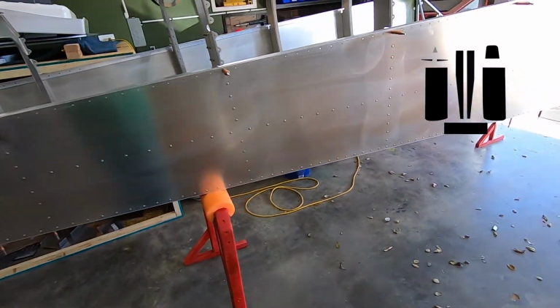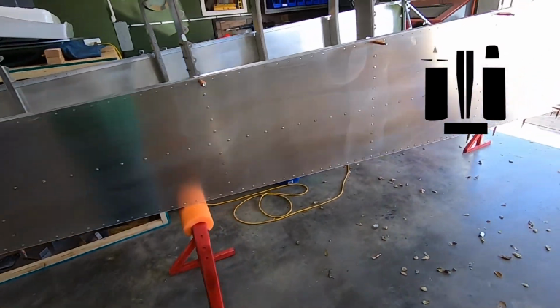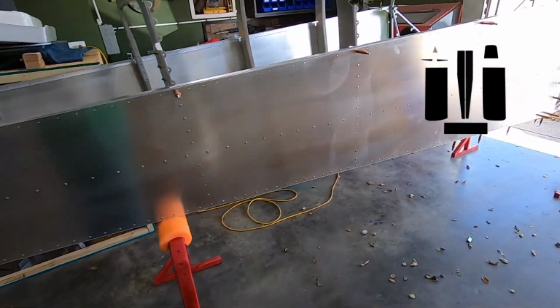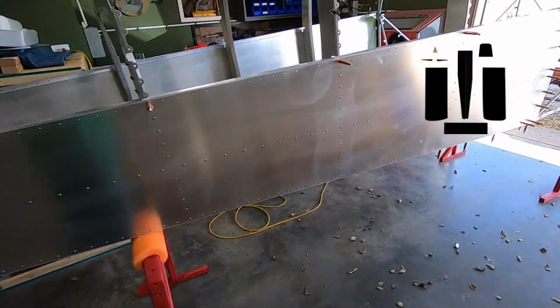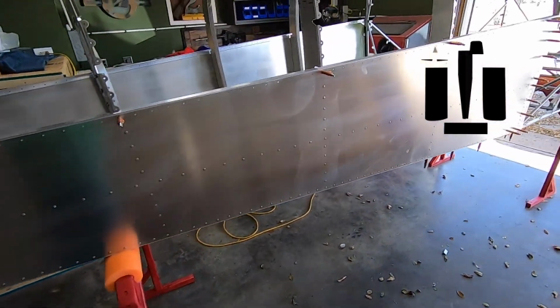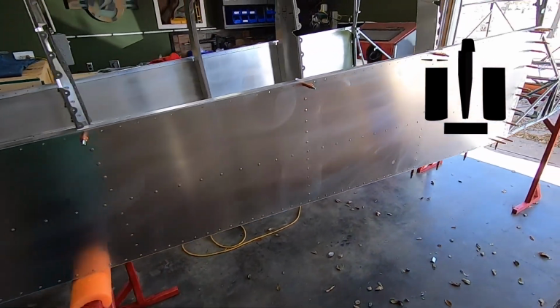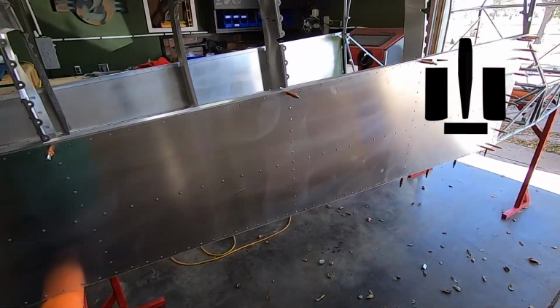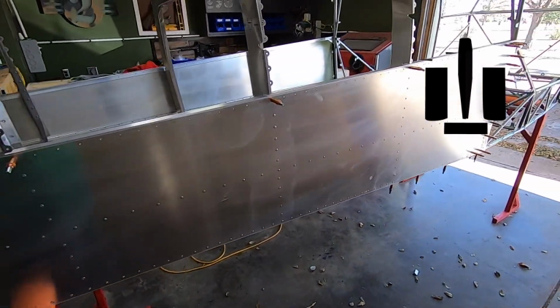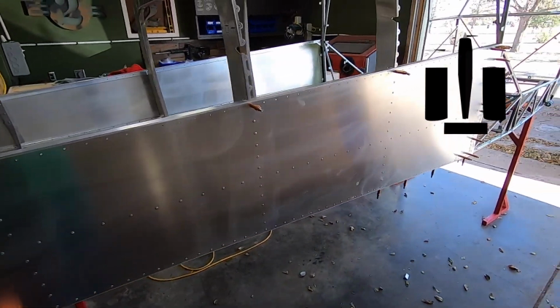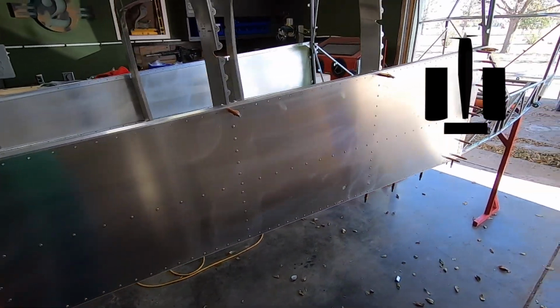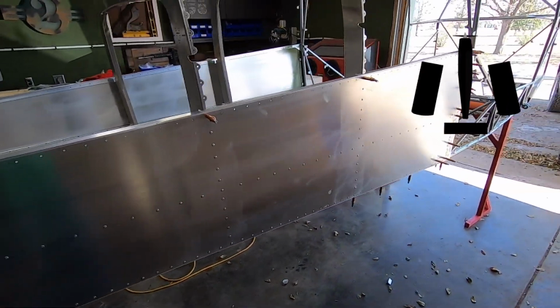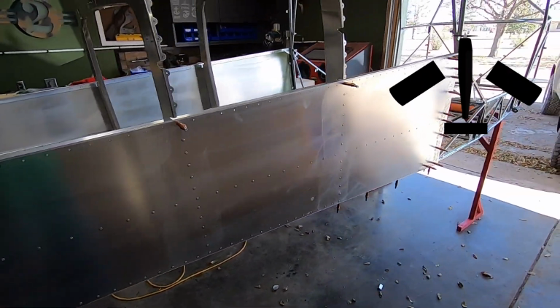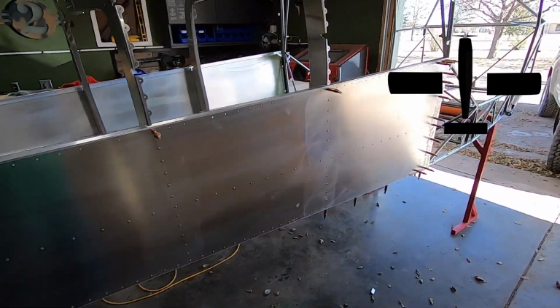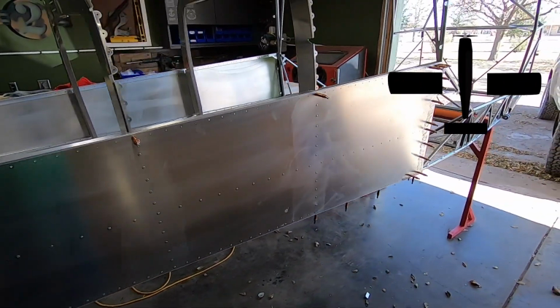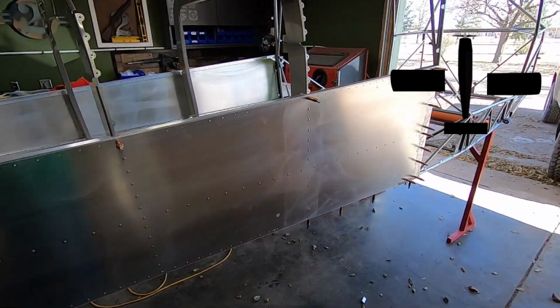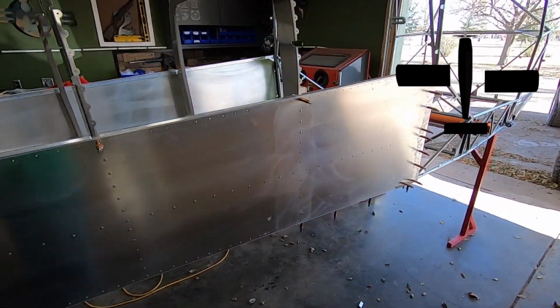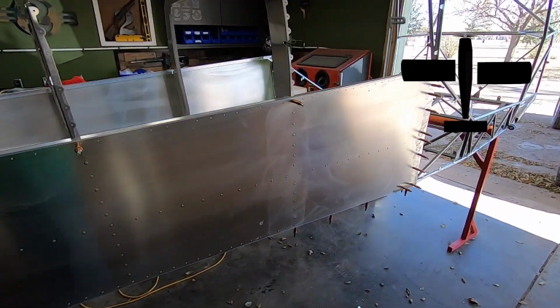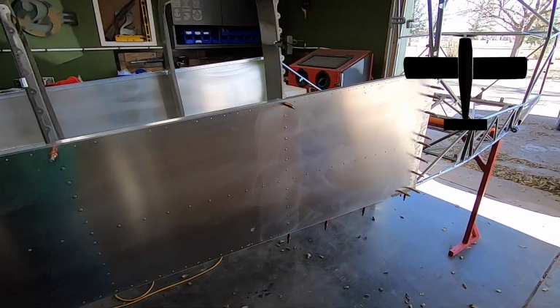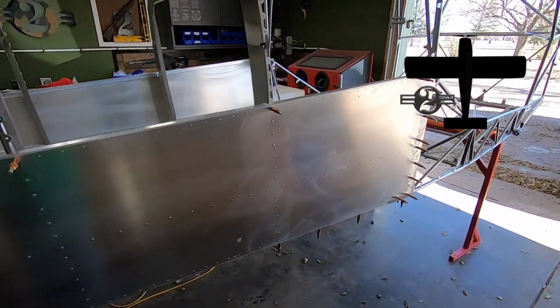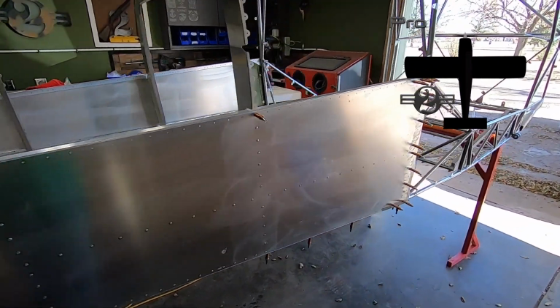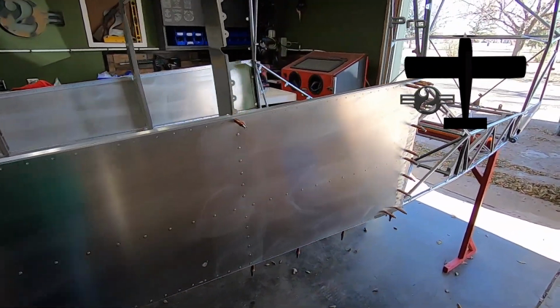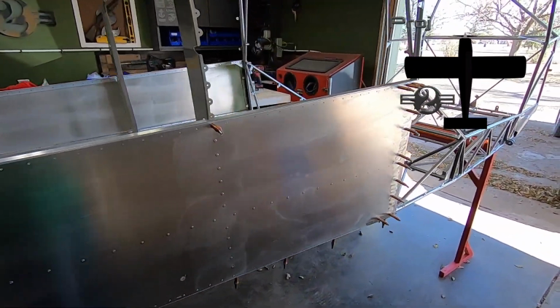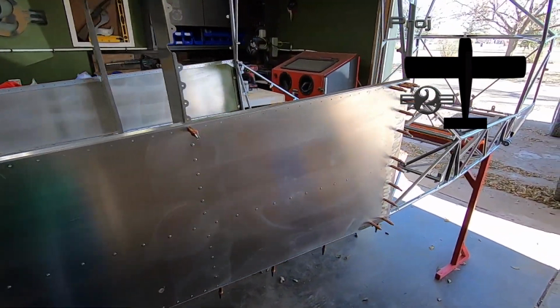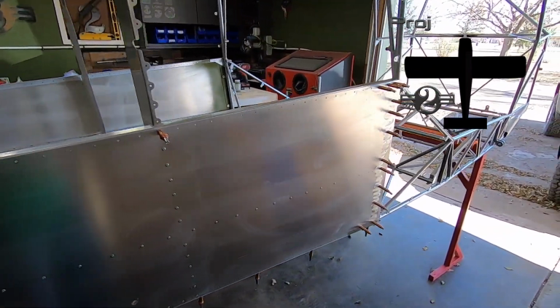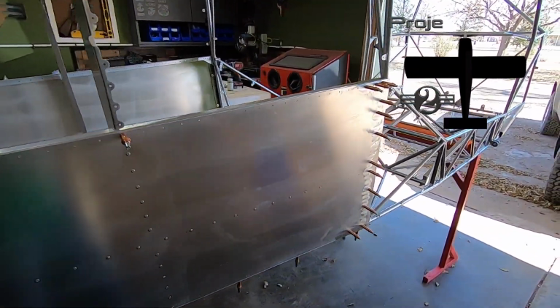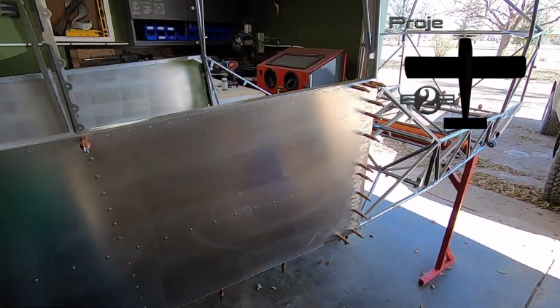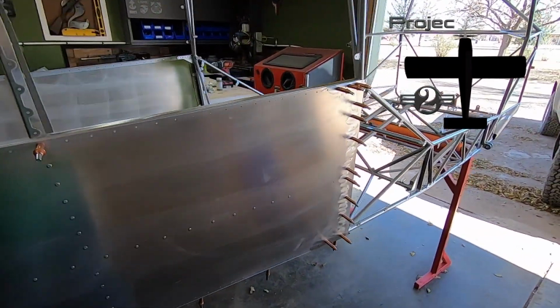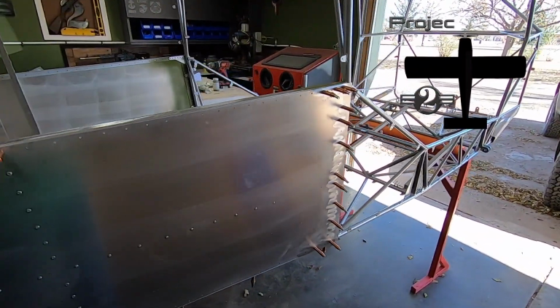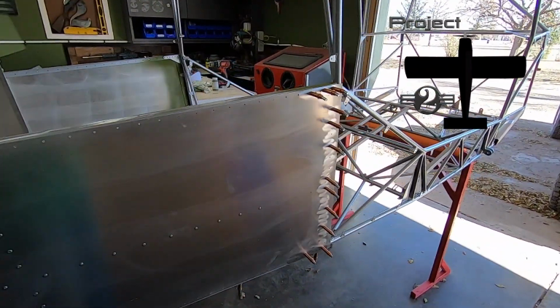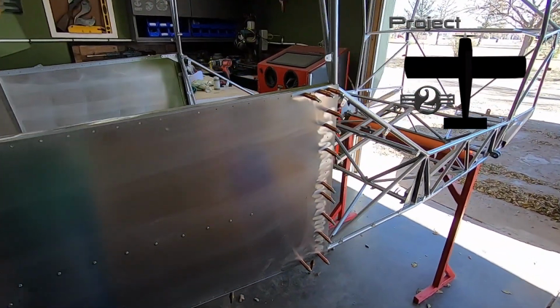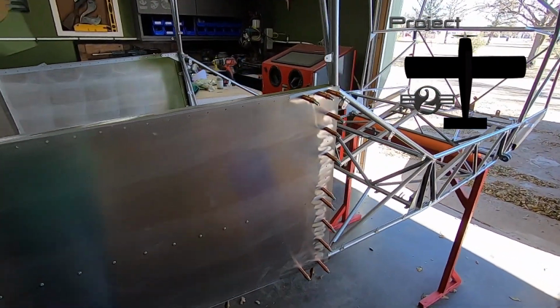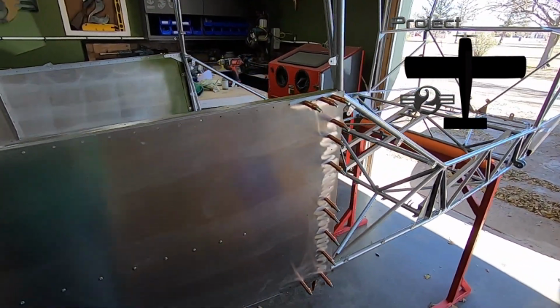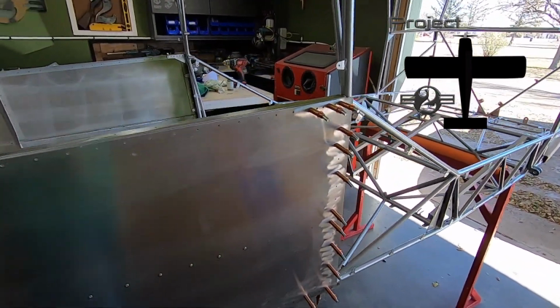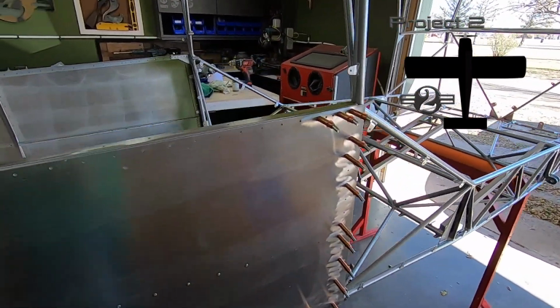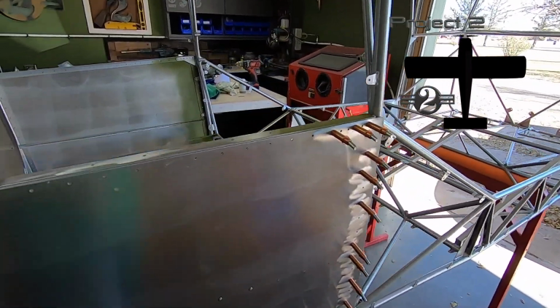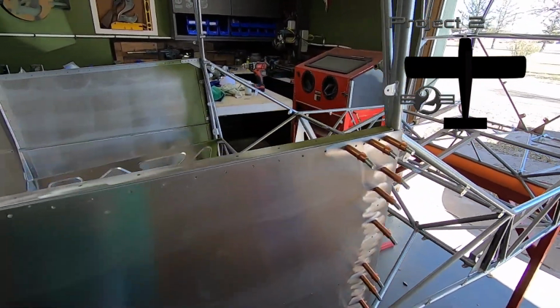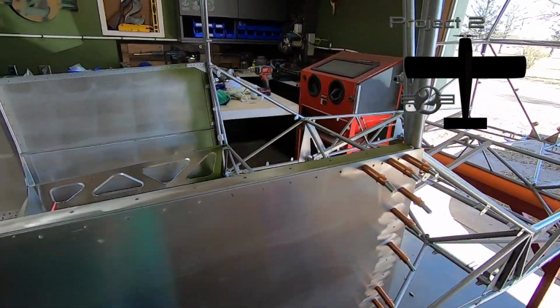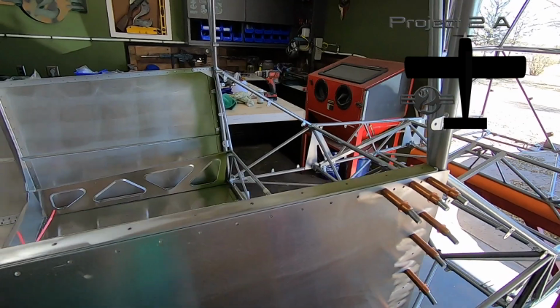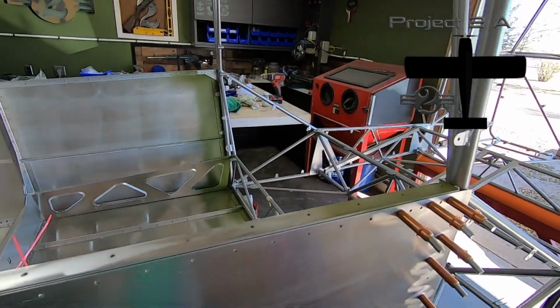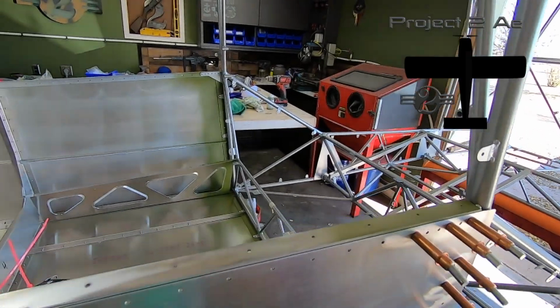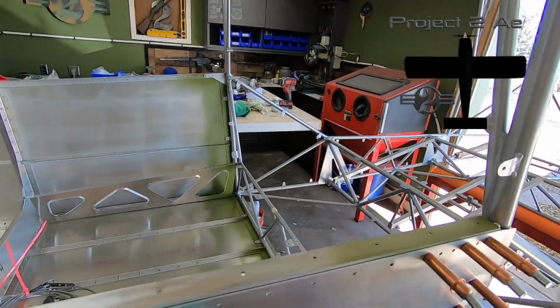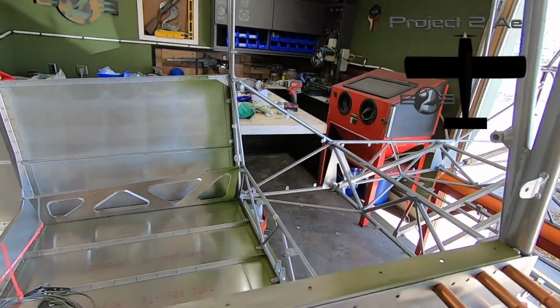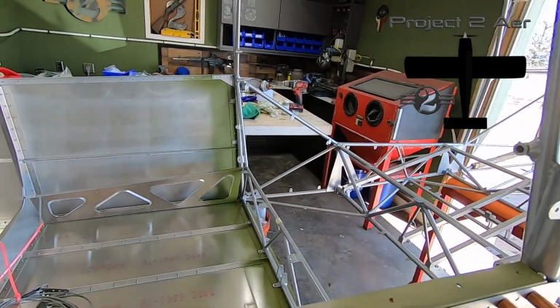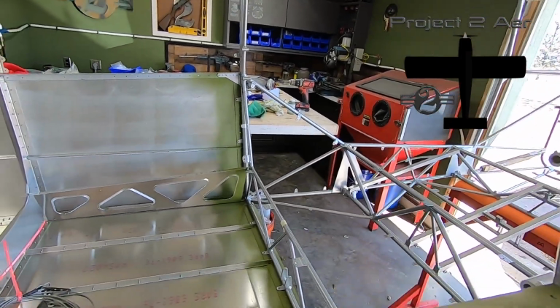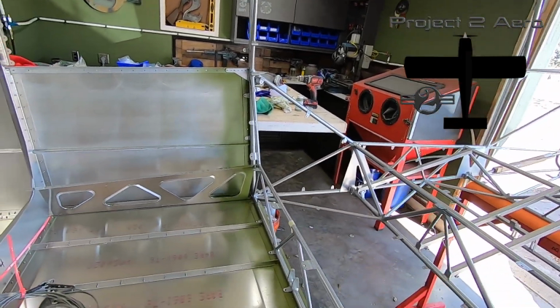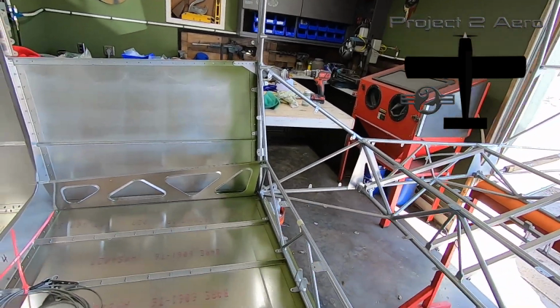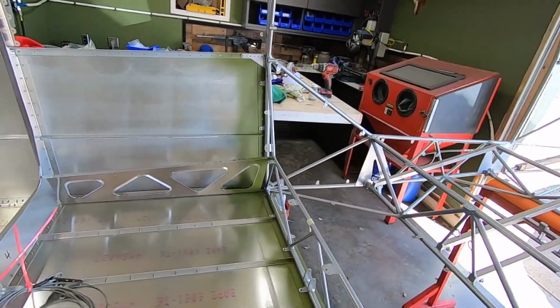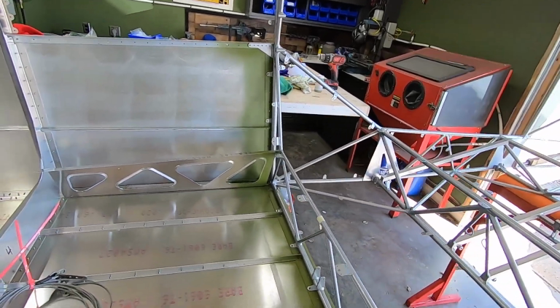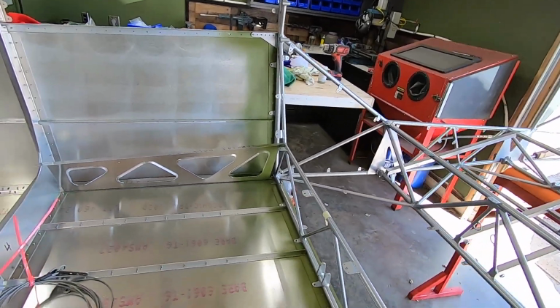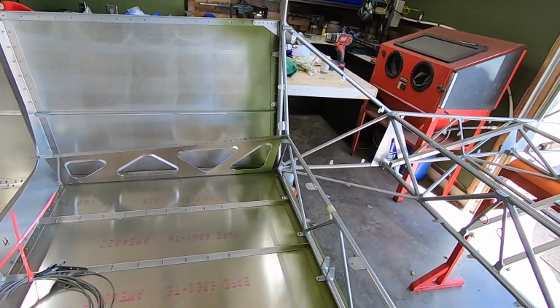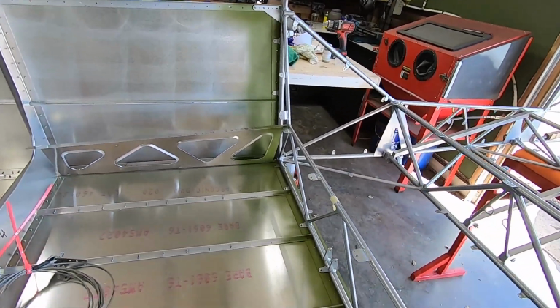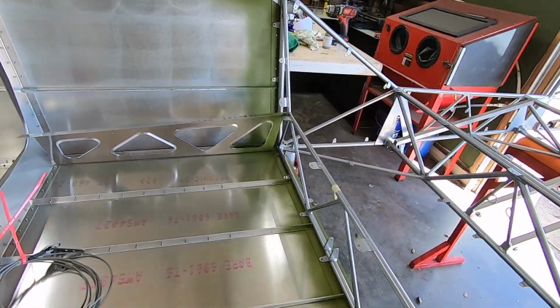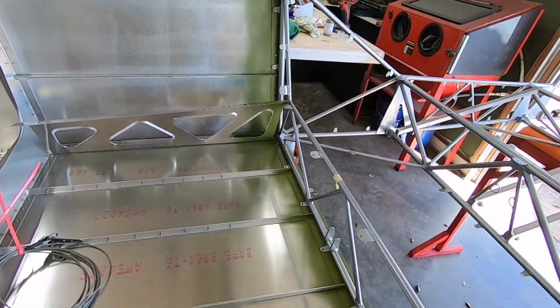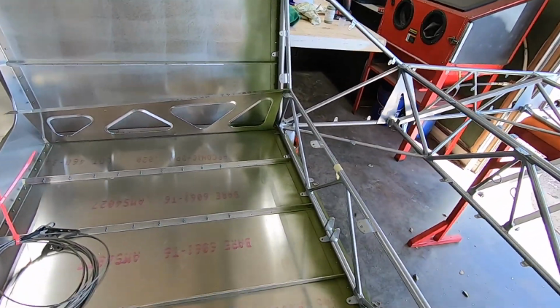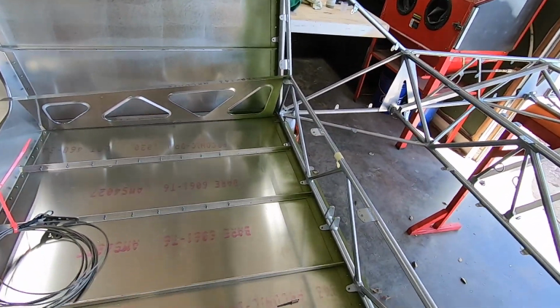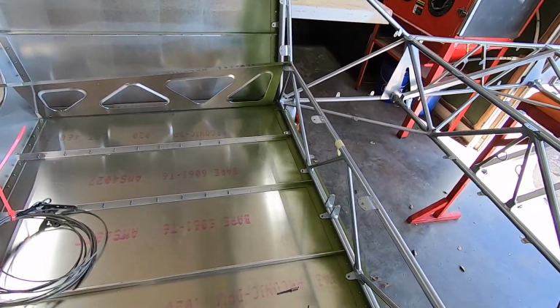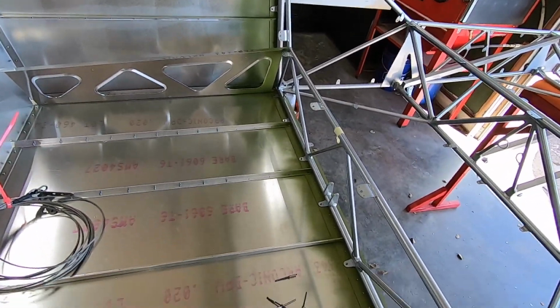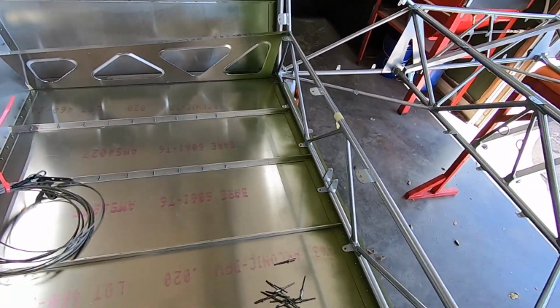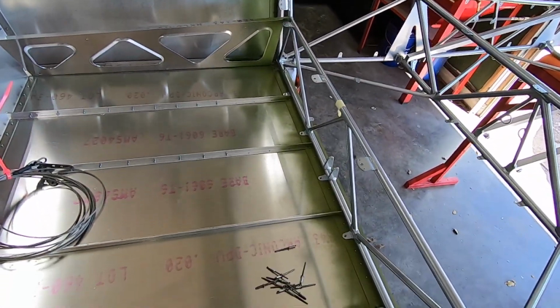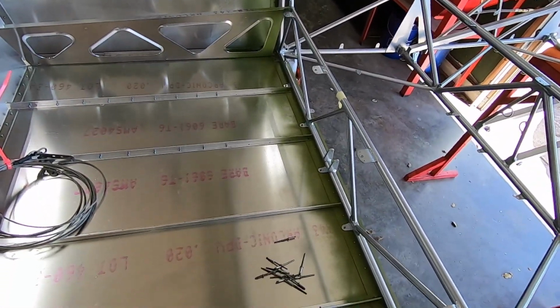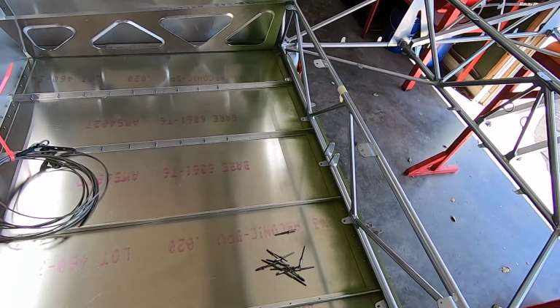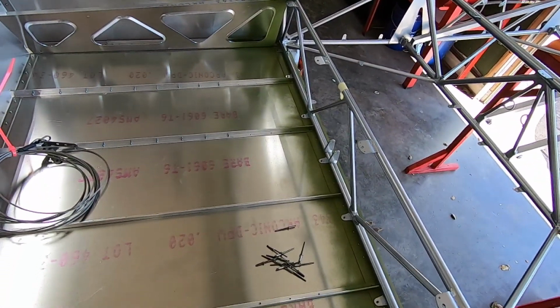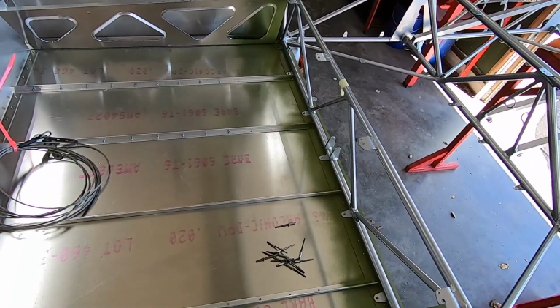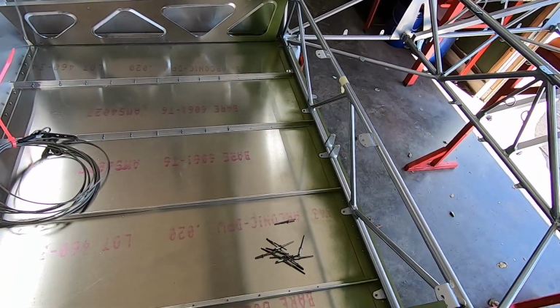Welcome back to the P2 Arrow Shop. If you're new here, I encourage you to catch up on this series and get up to speed on where we are in this build process.